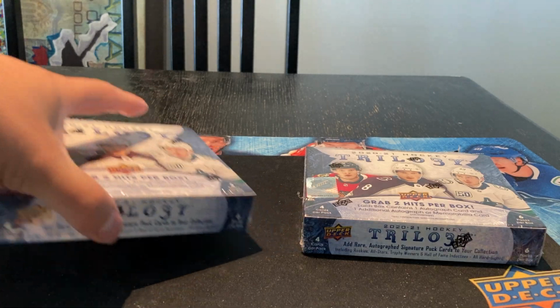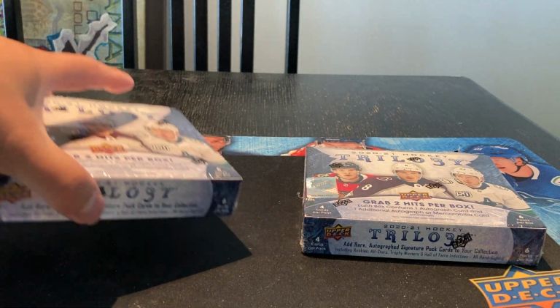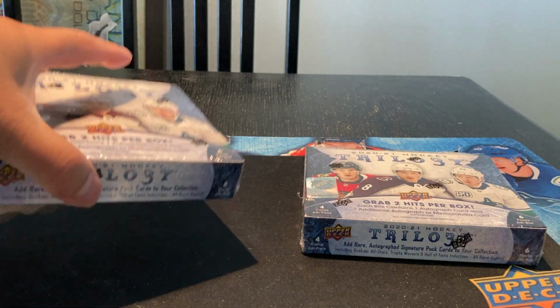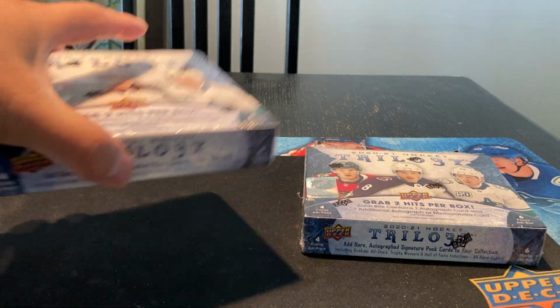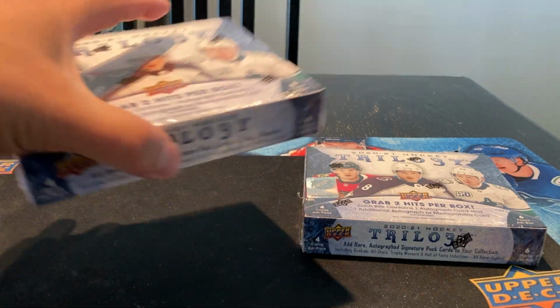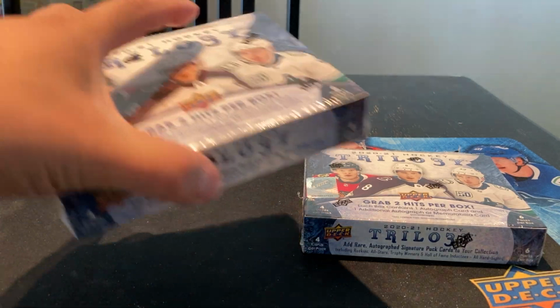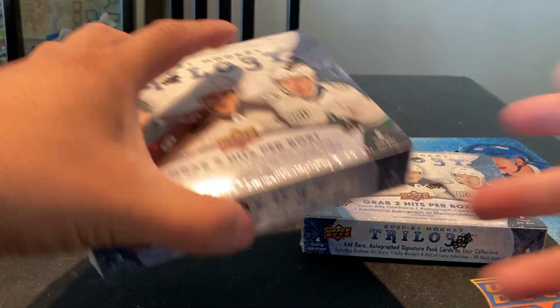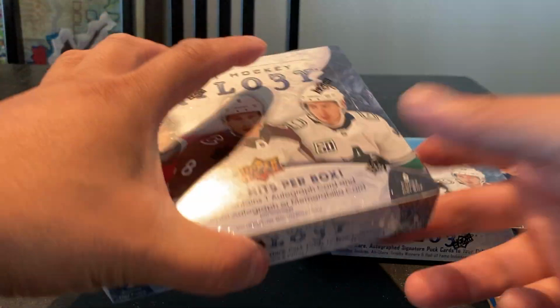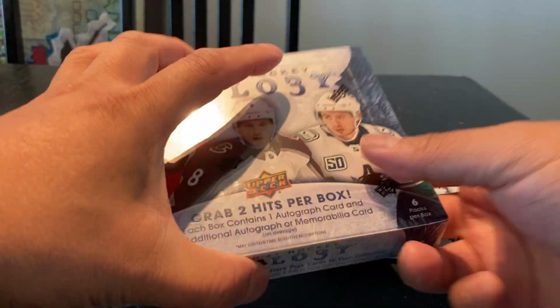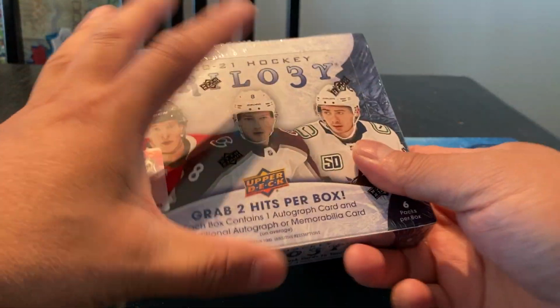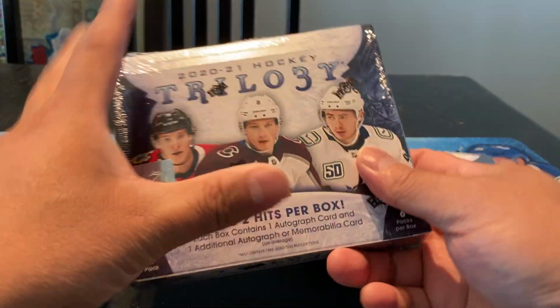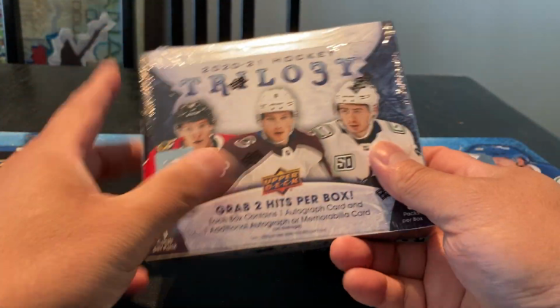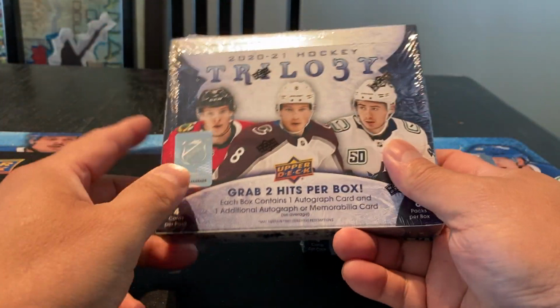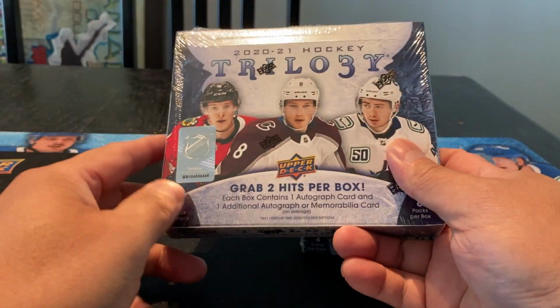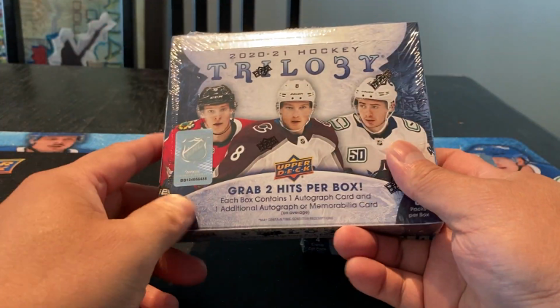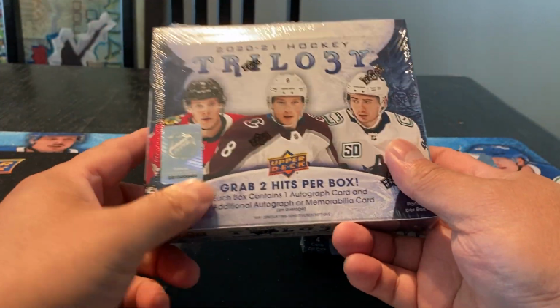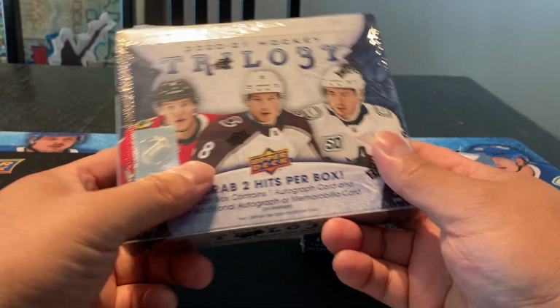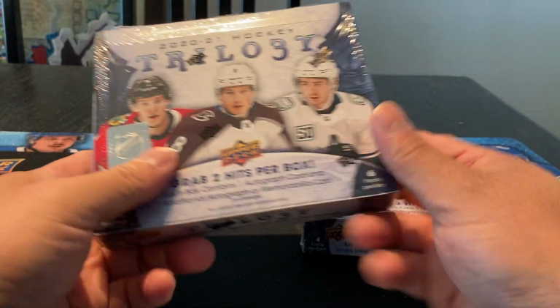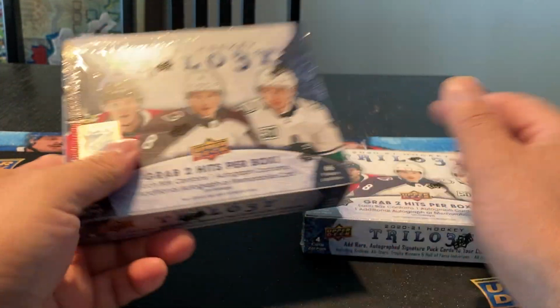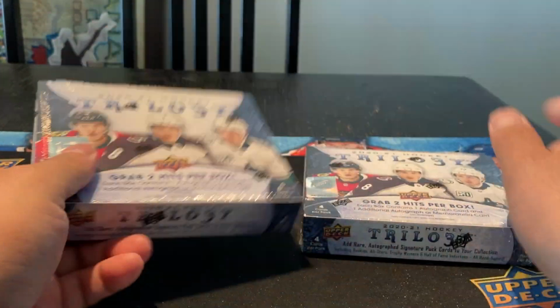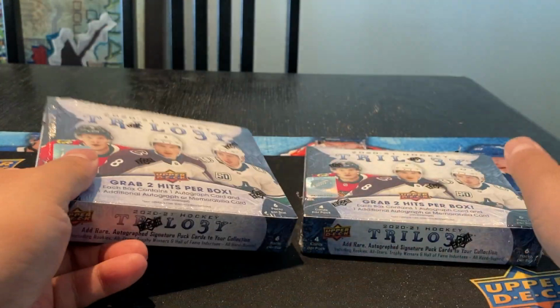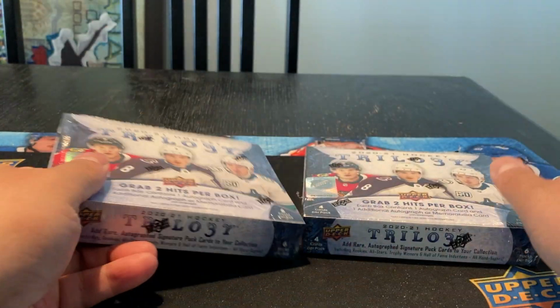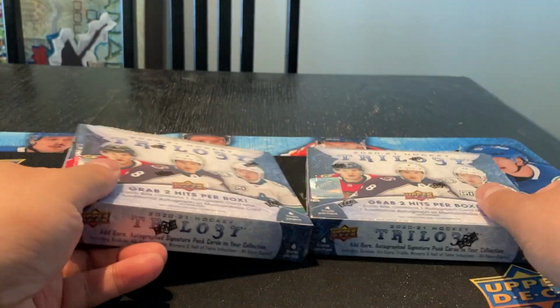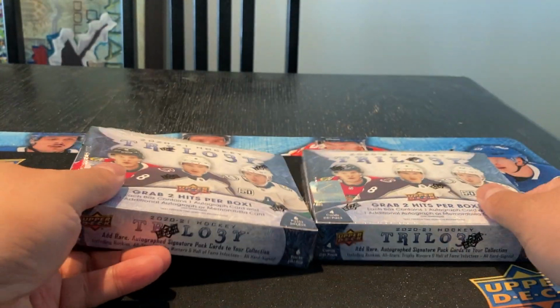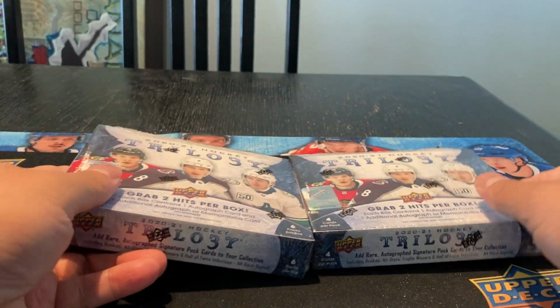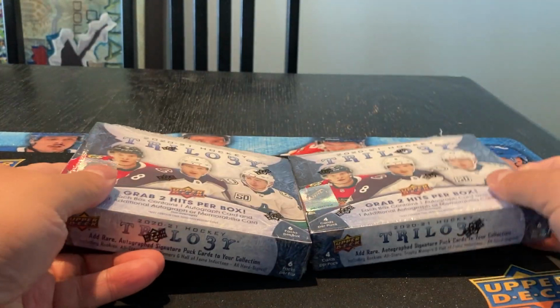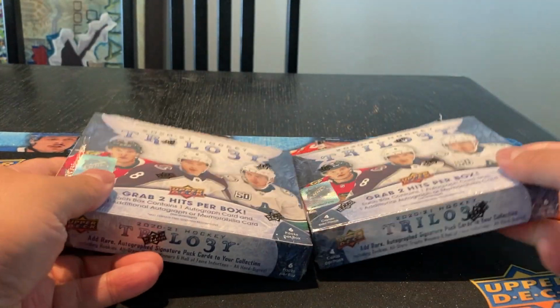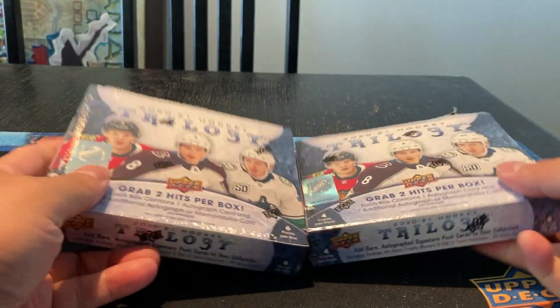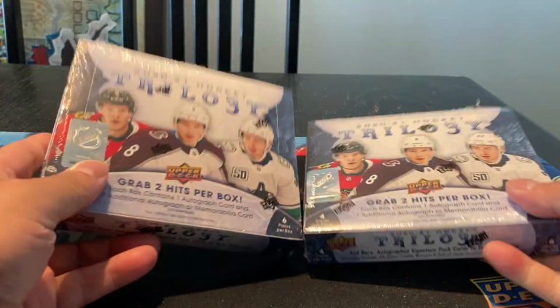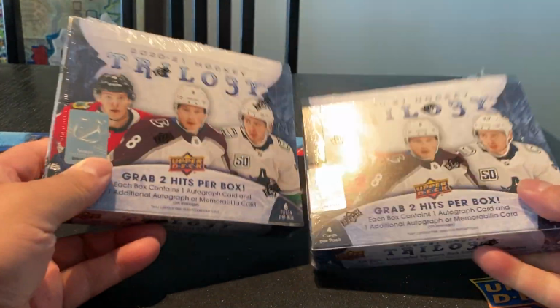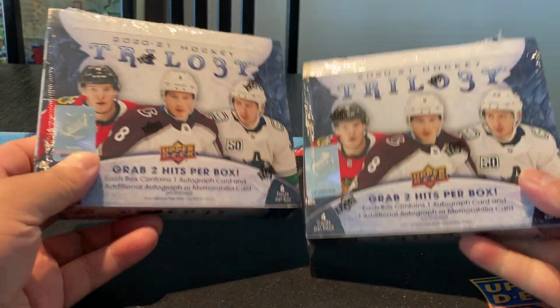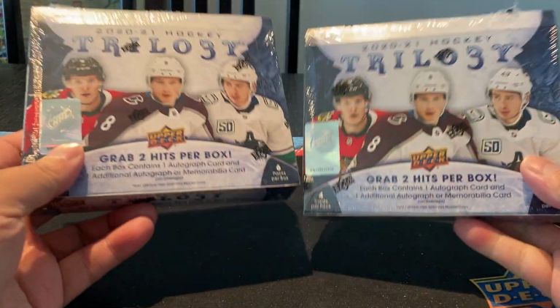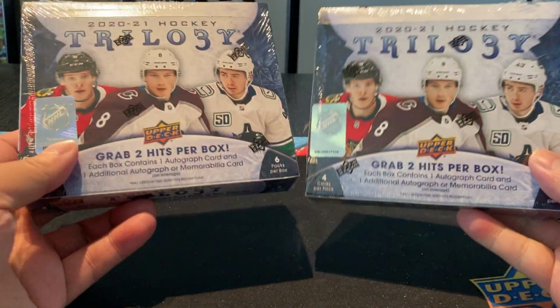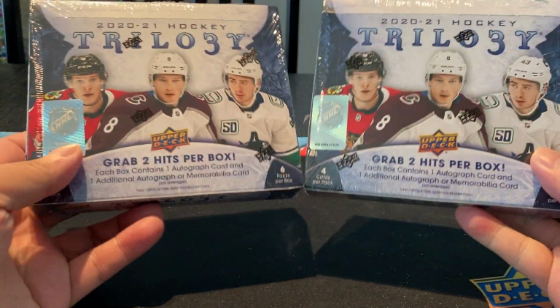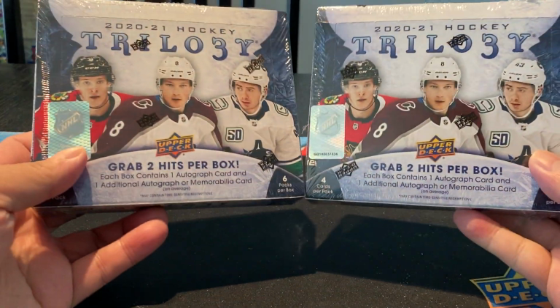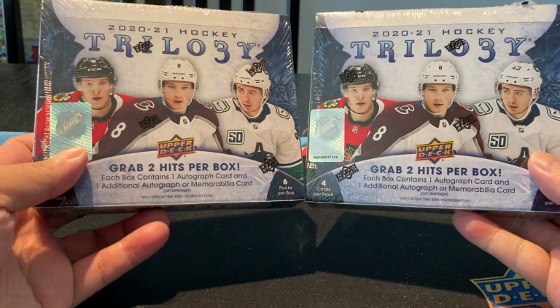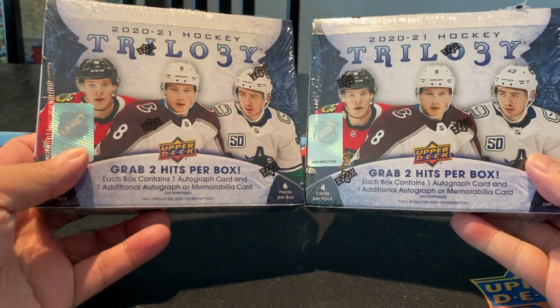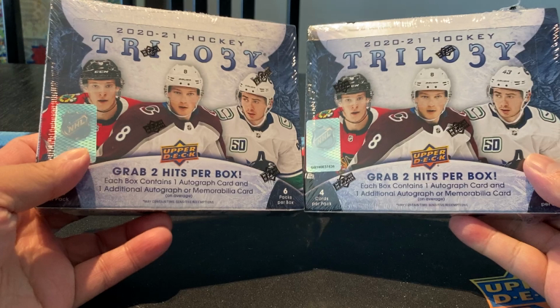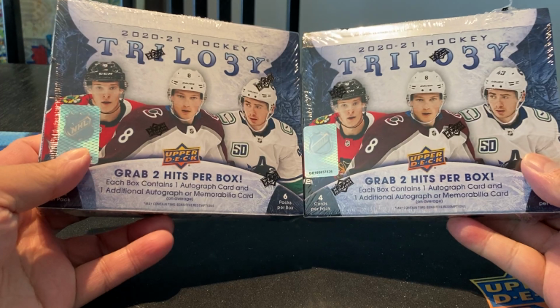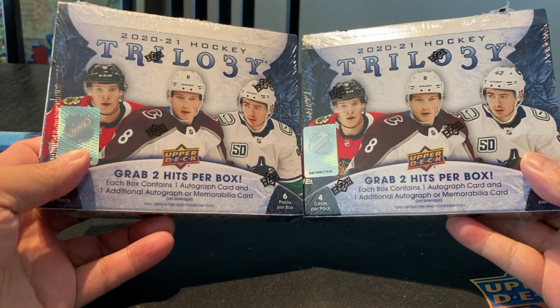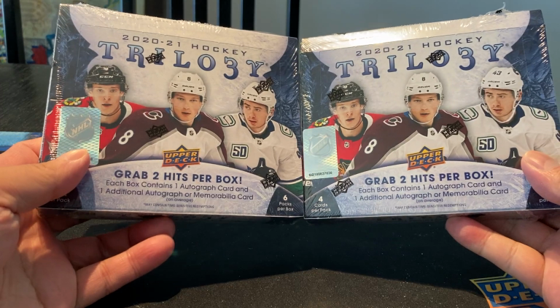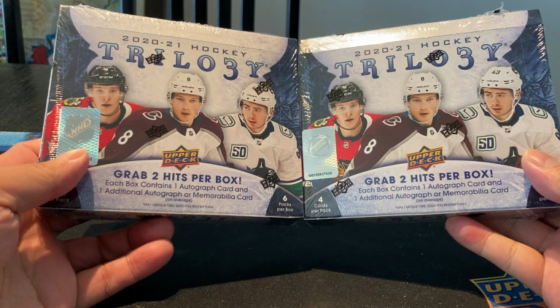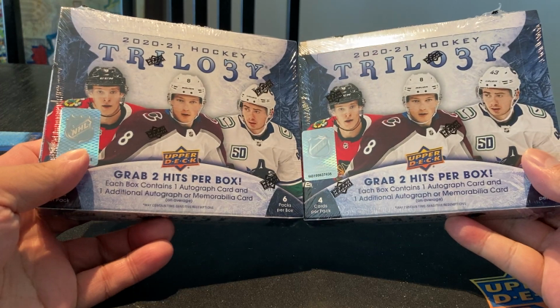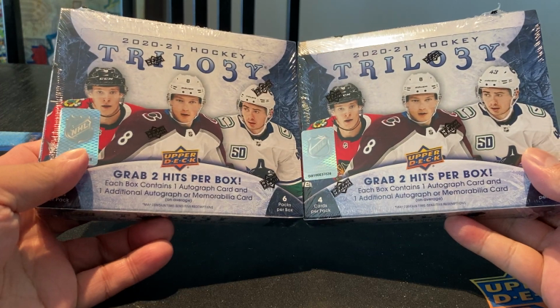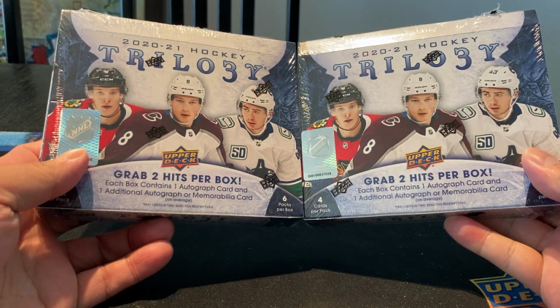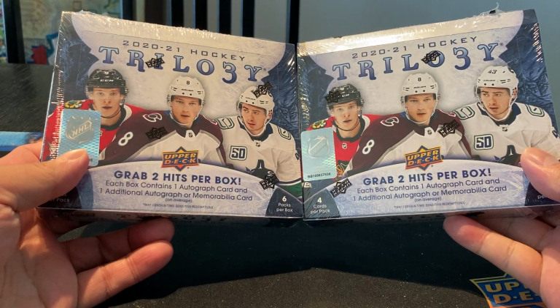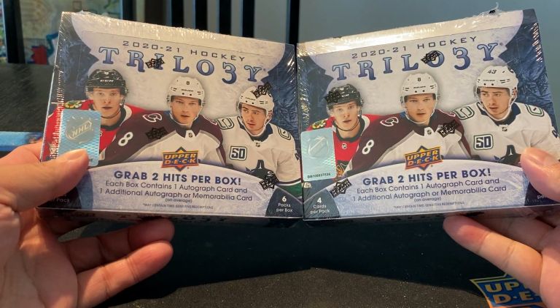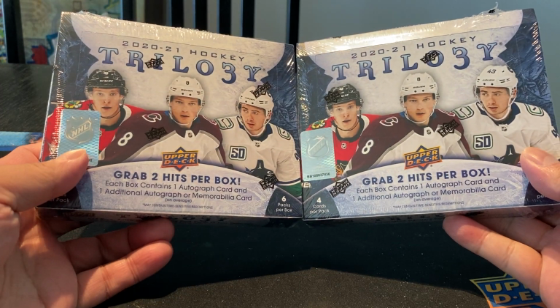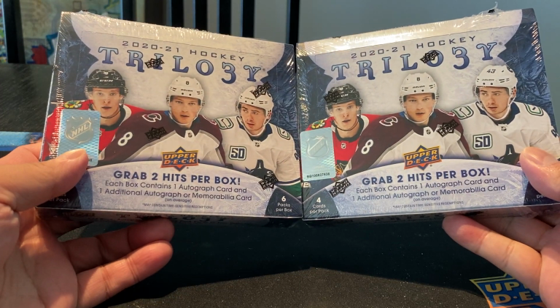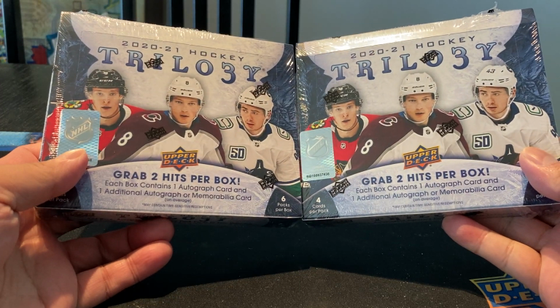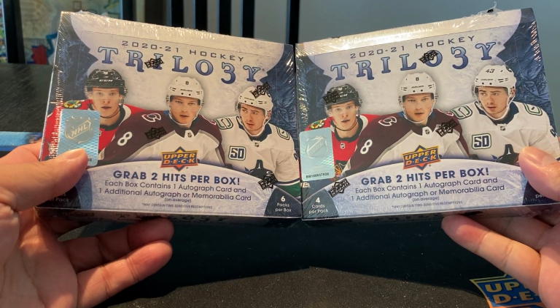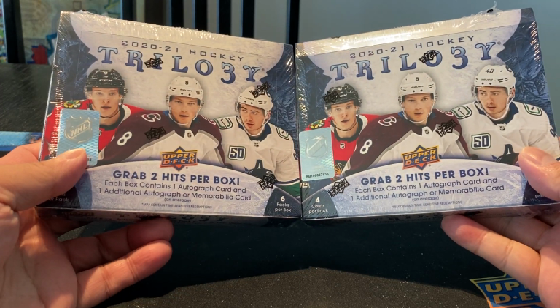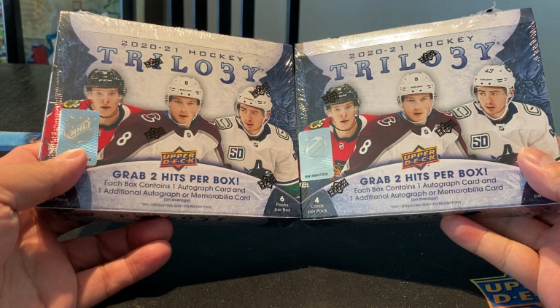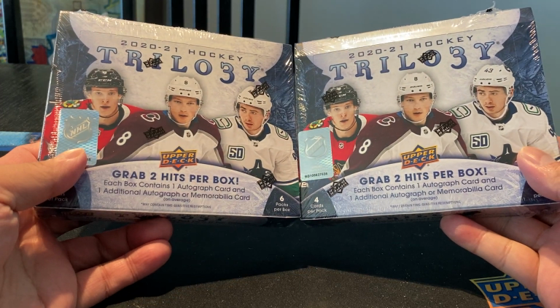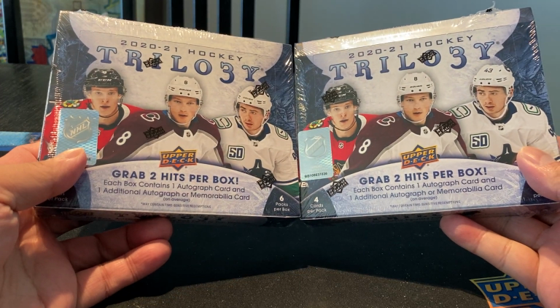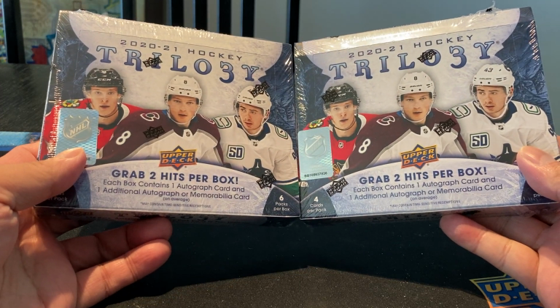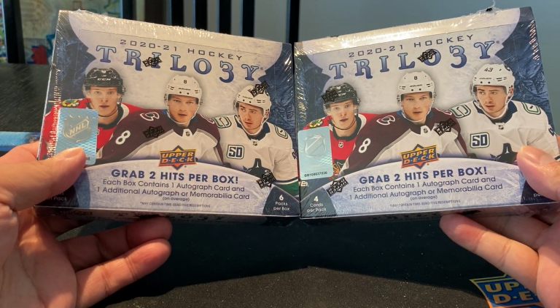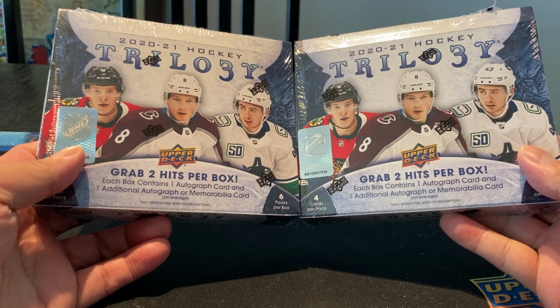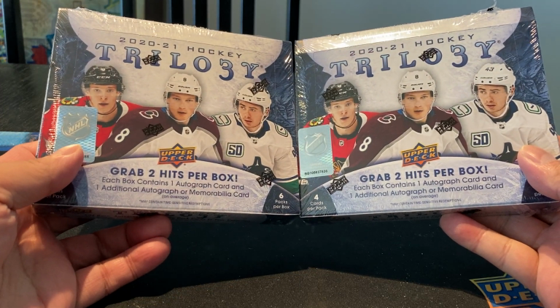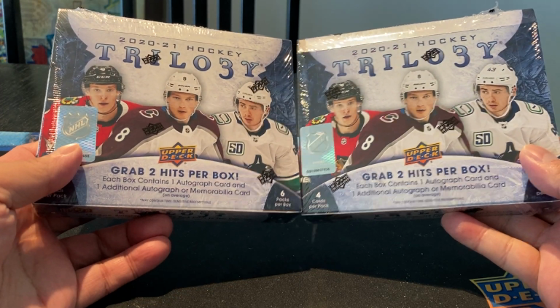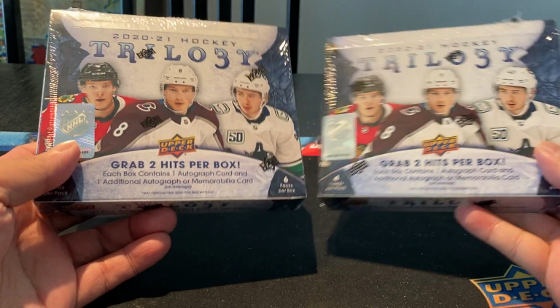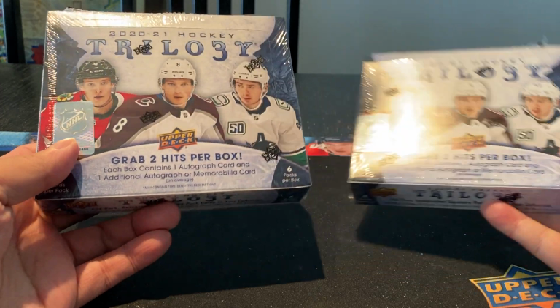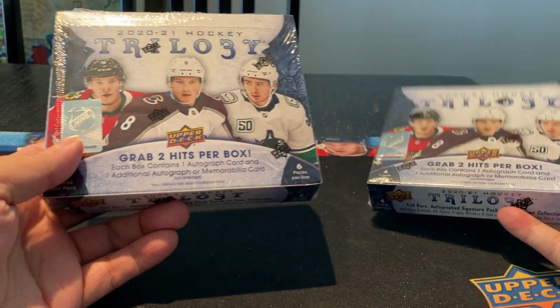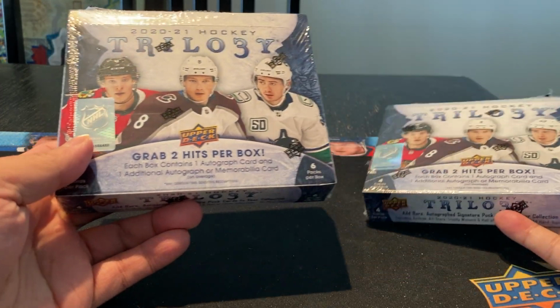Hey, welcome back to my channel, everyone. Today we got a new product release: 2021 Hockey Trilogy.